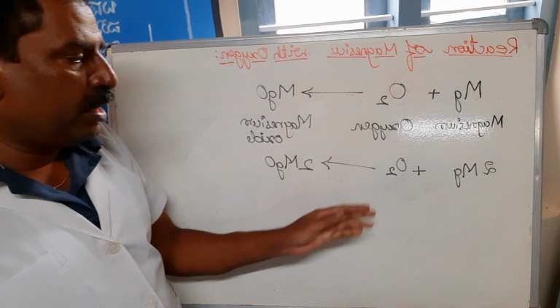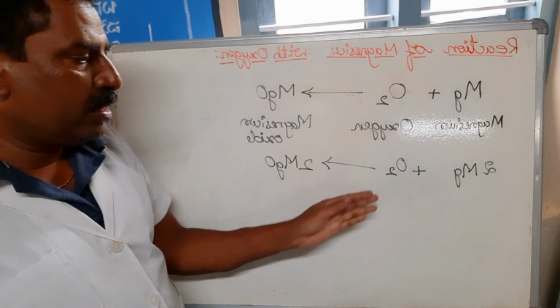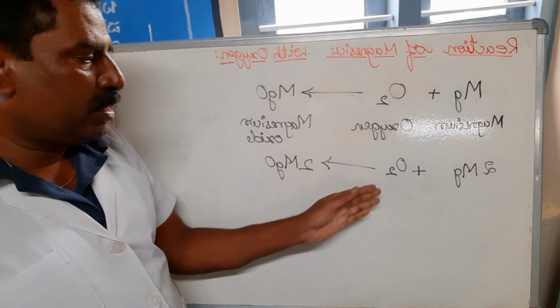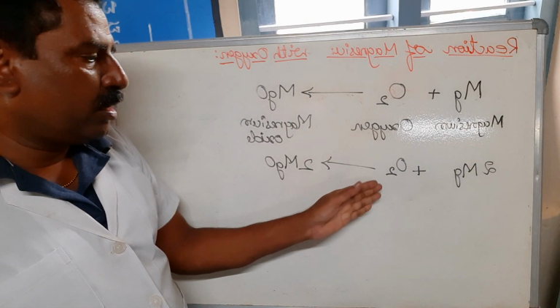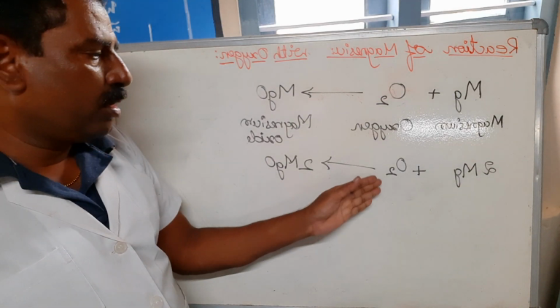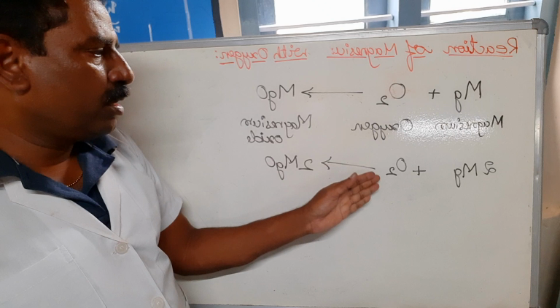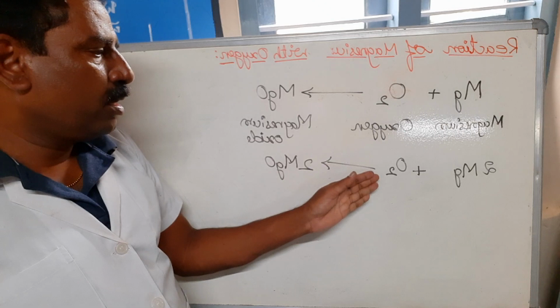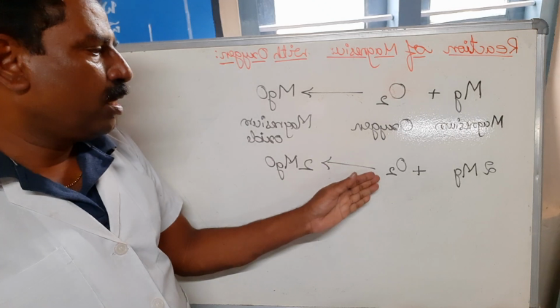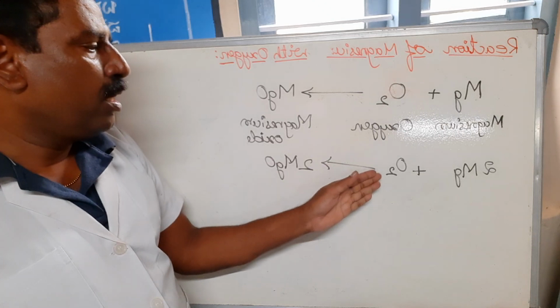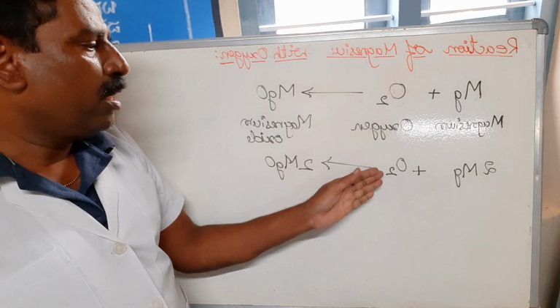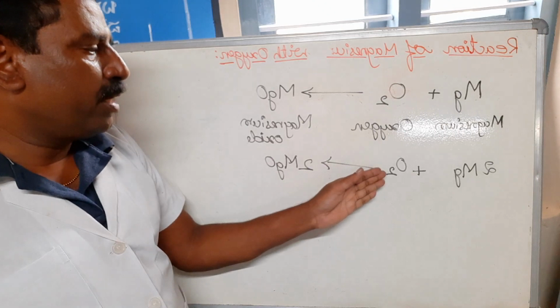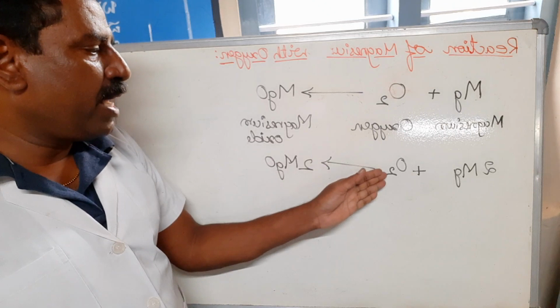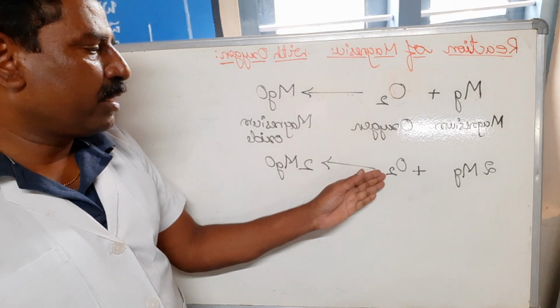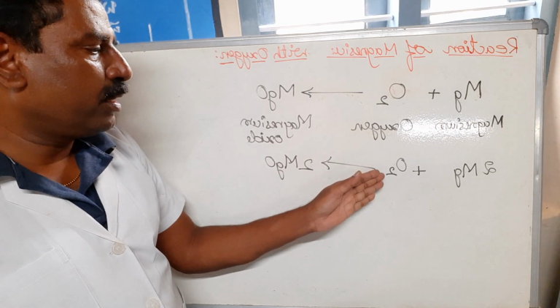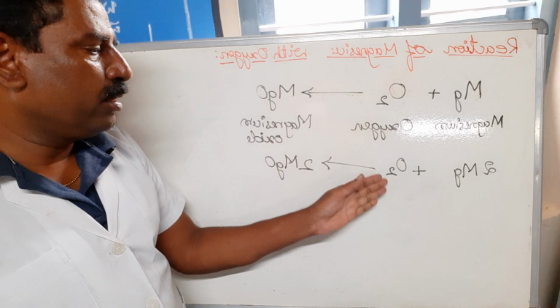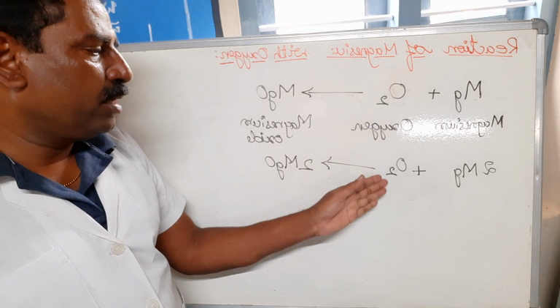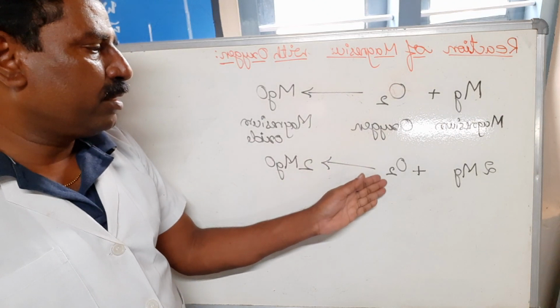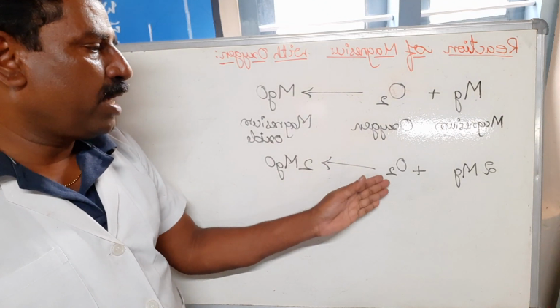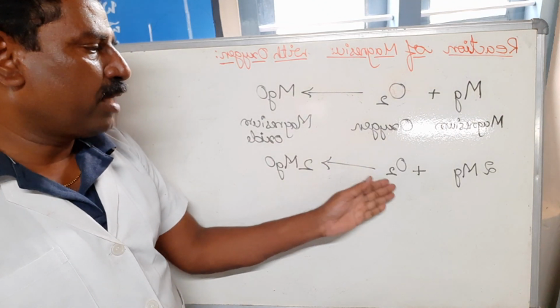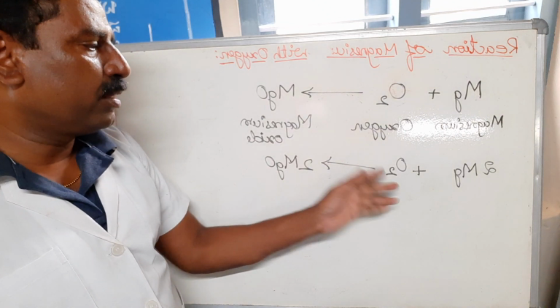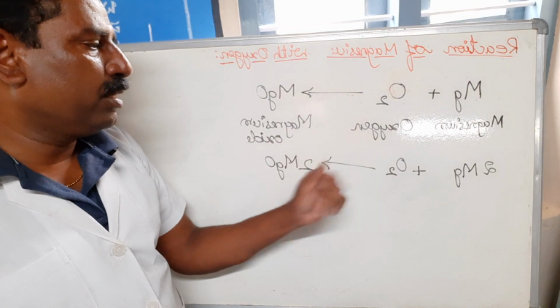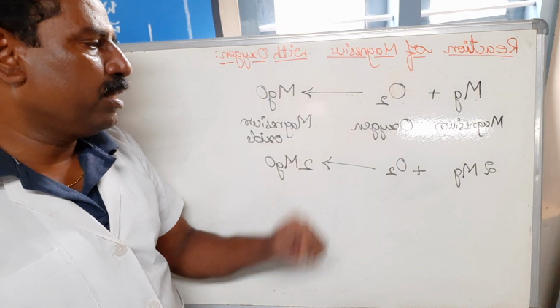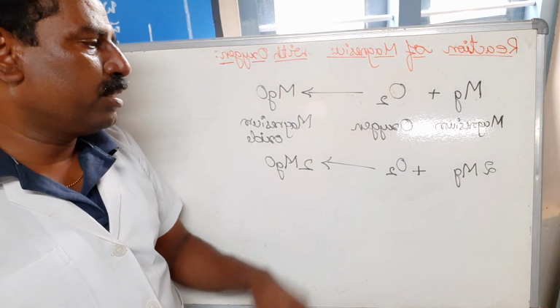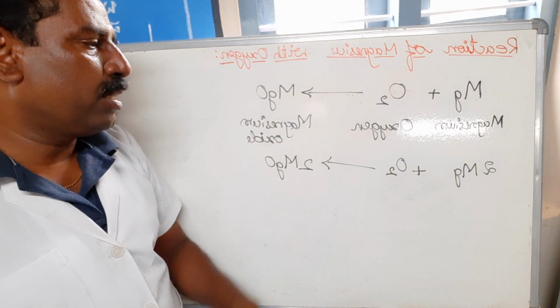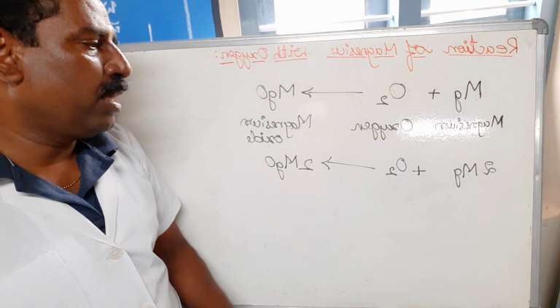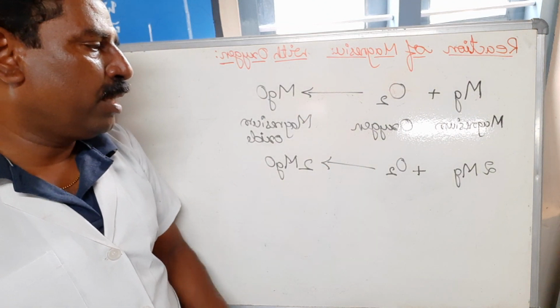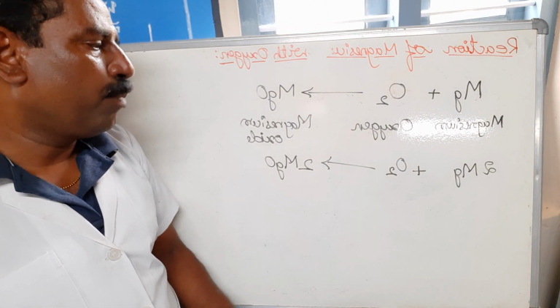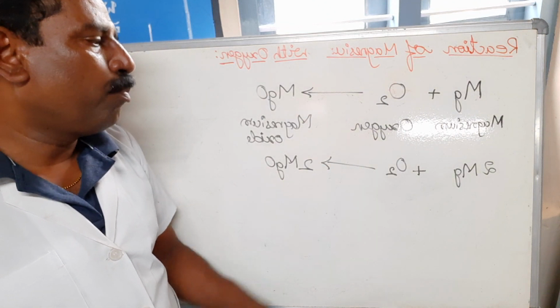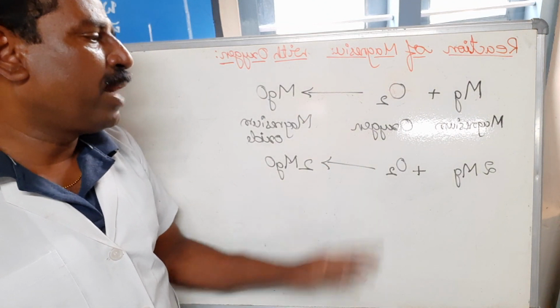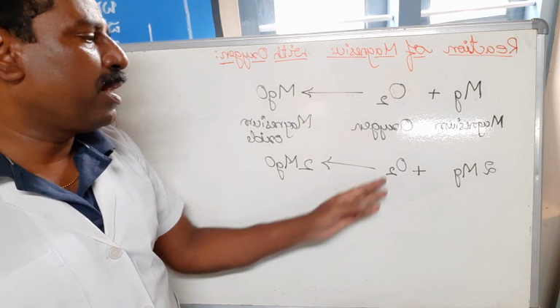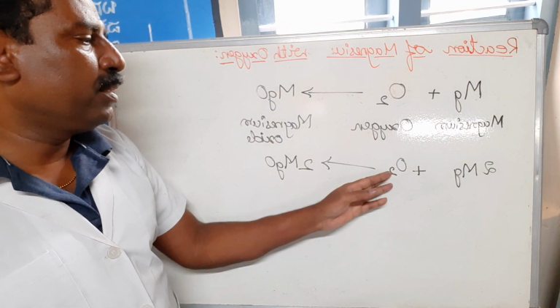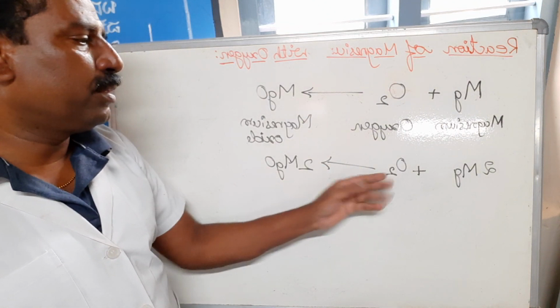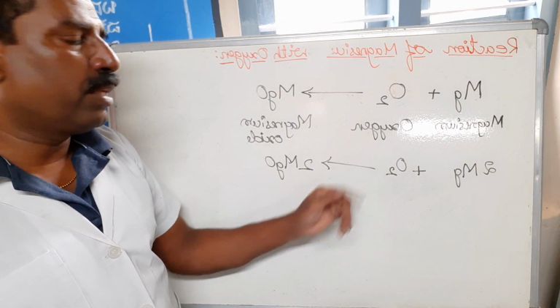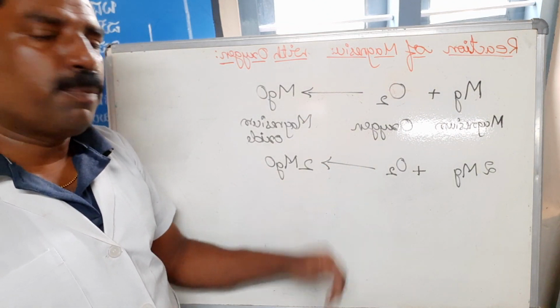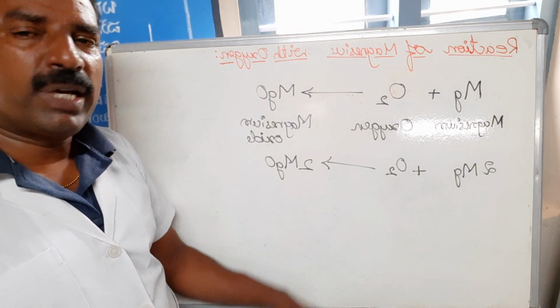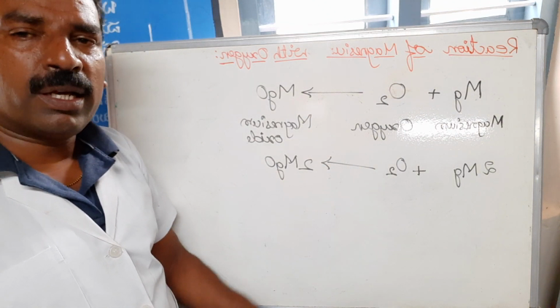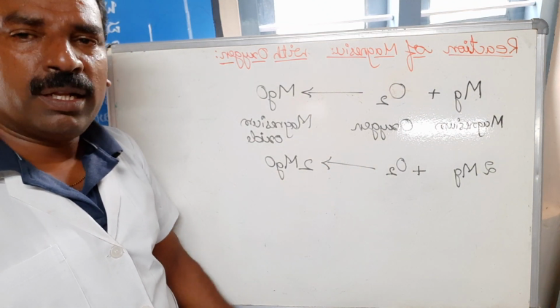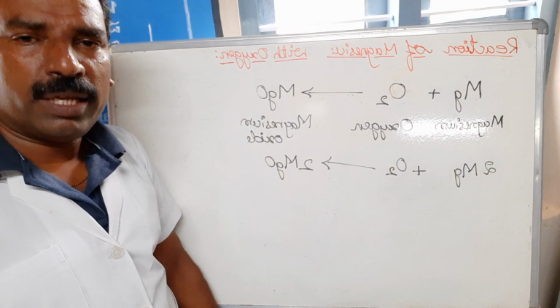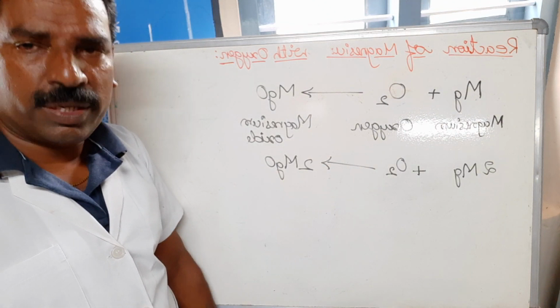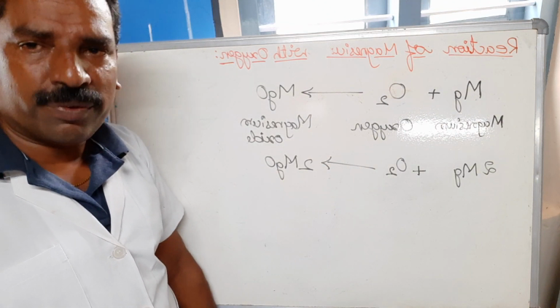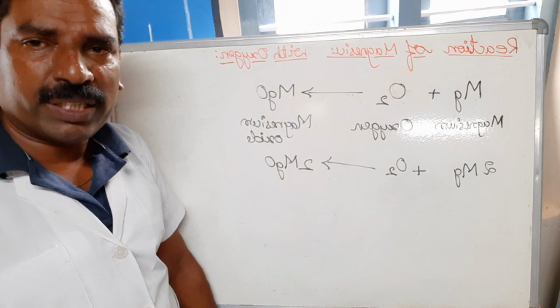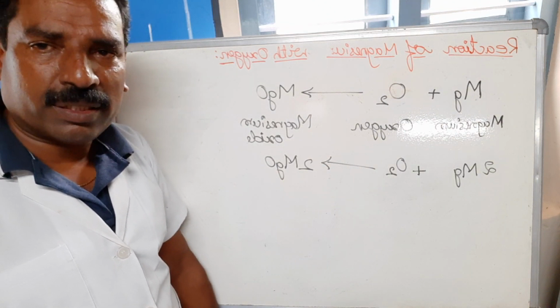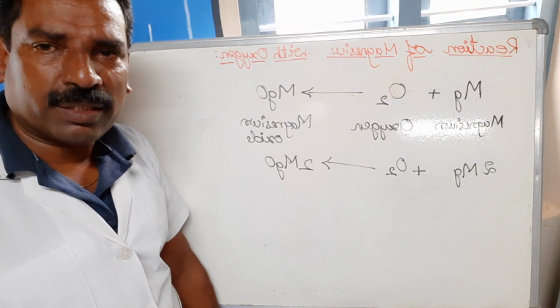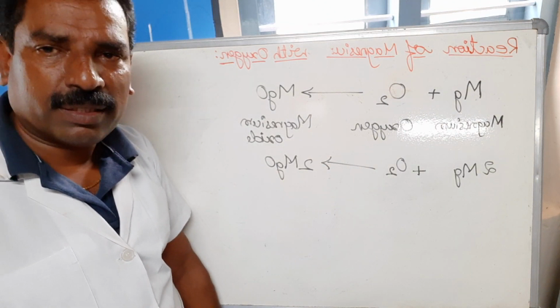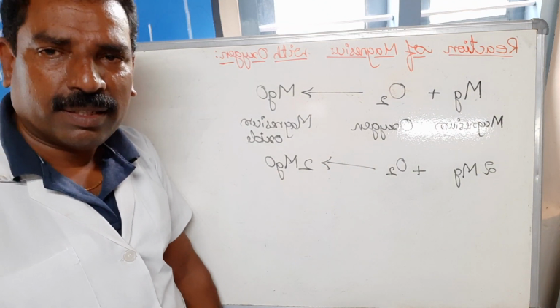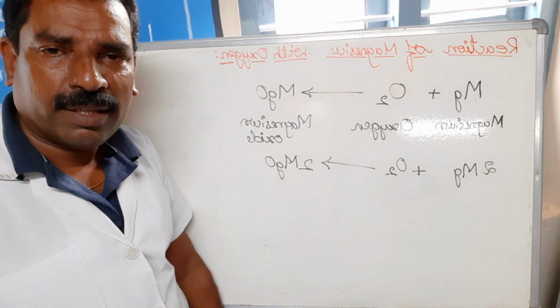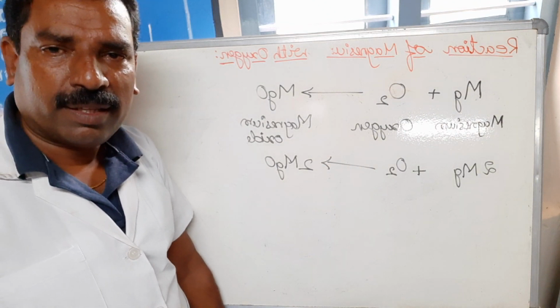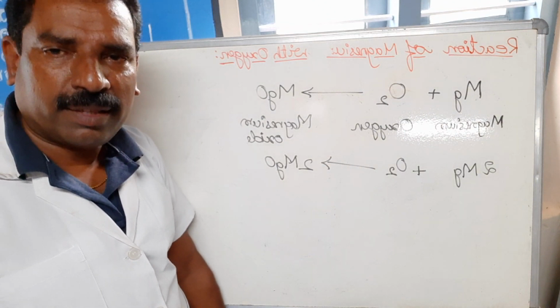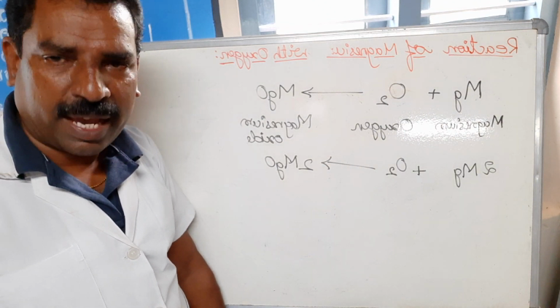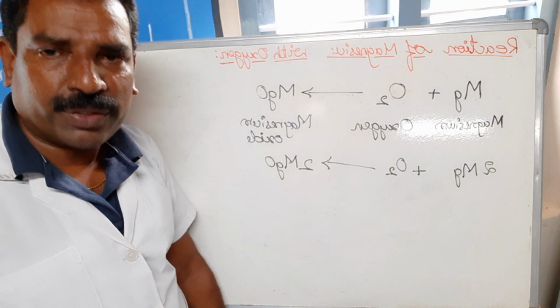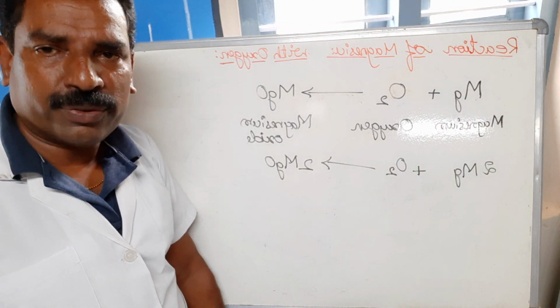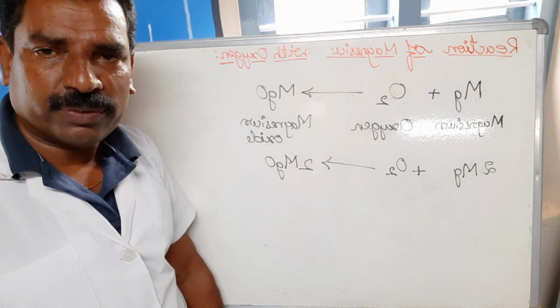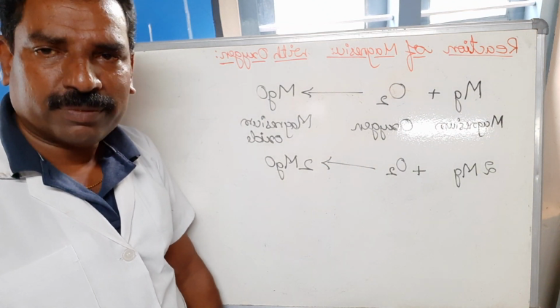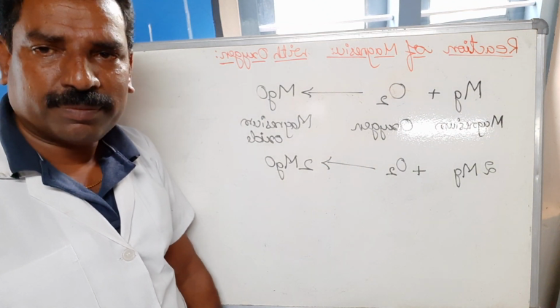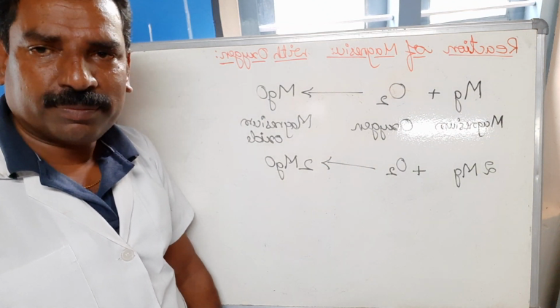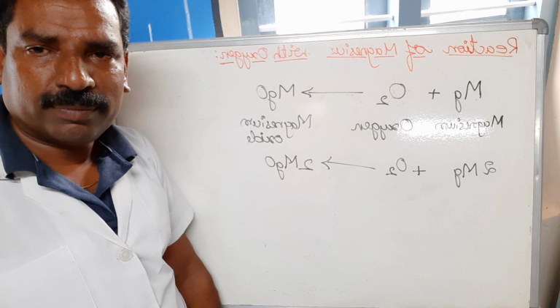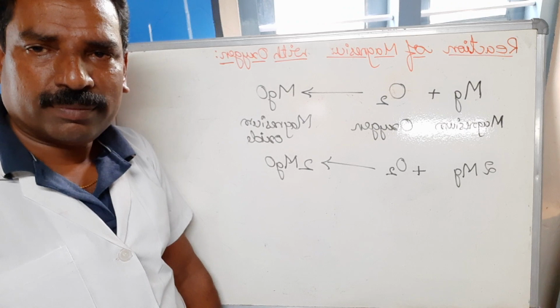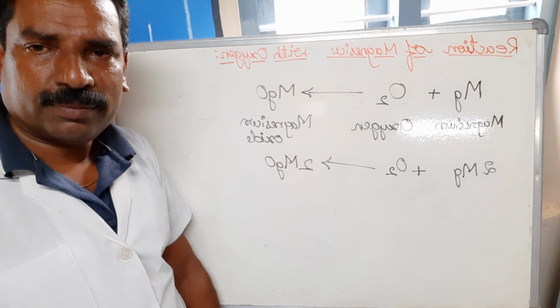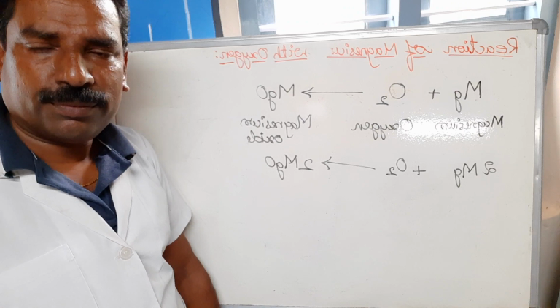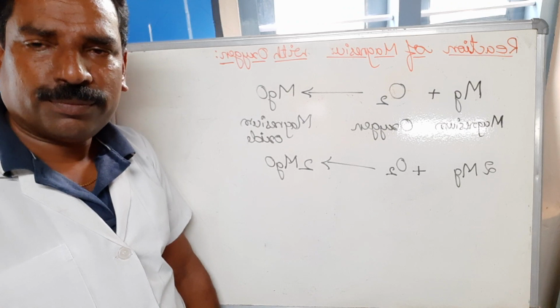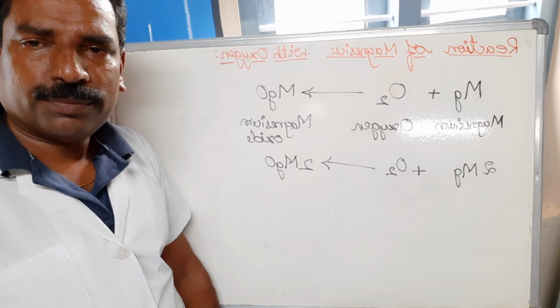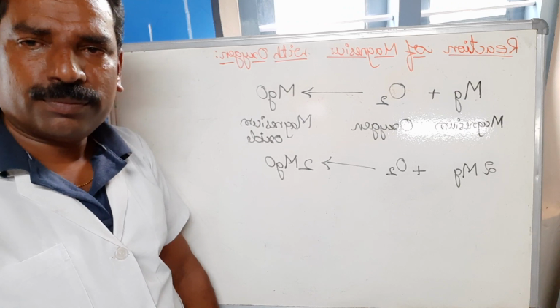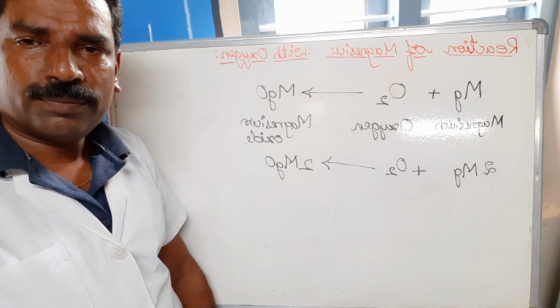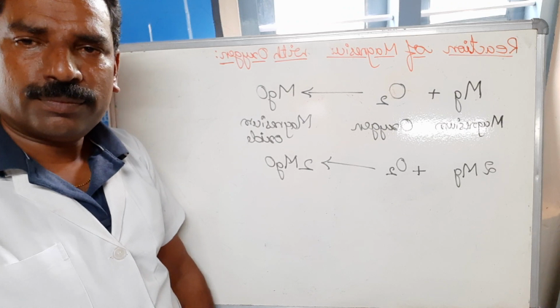This reaction is the balanced chemical equation: 2Mg + O₂ → 2MgO. Thank you.